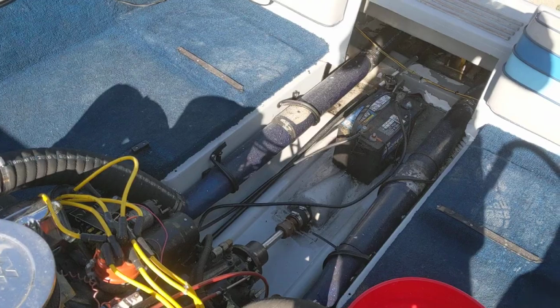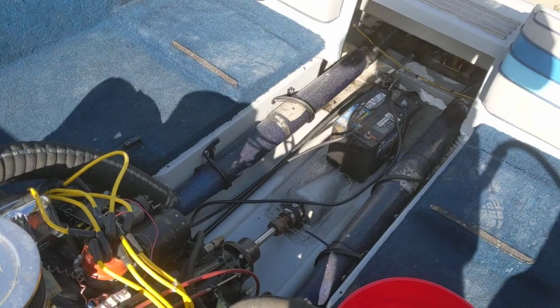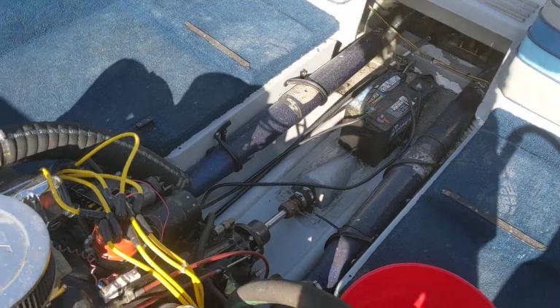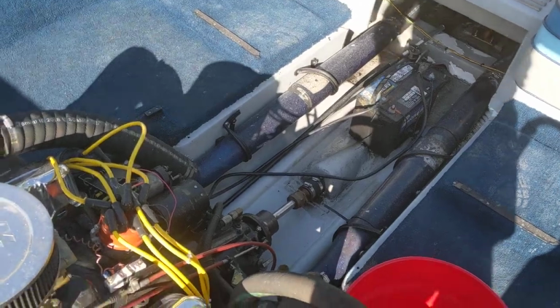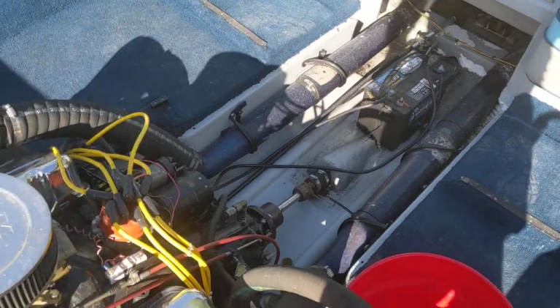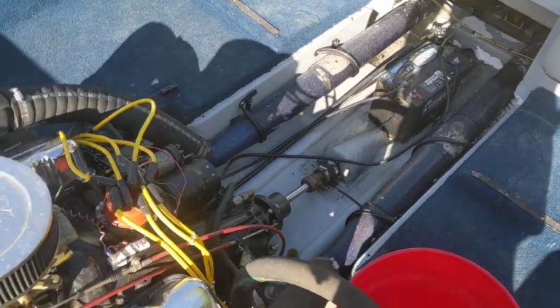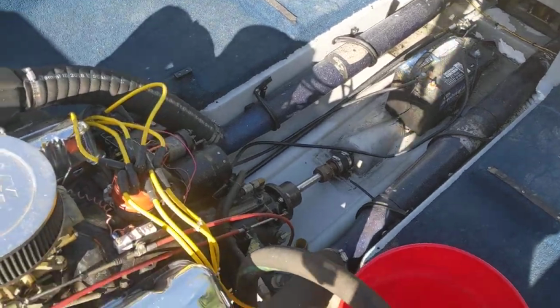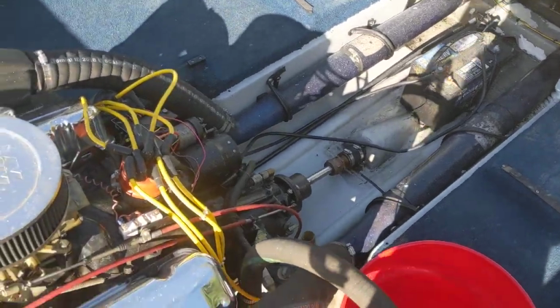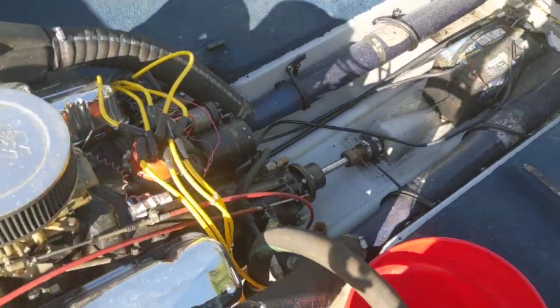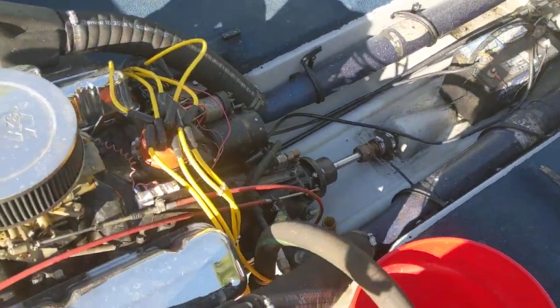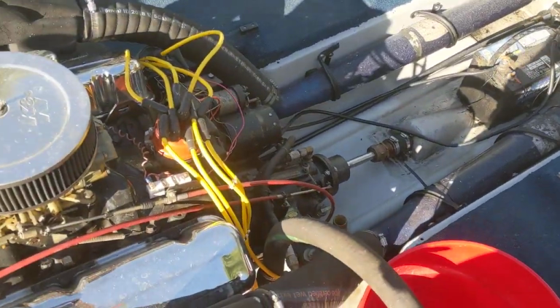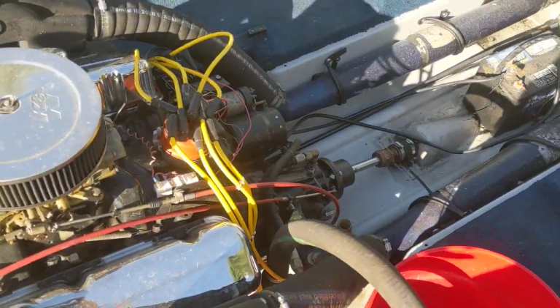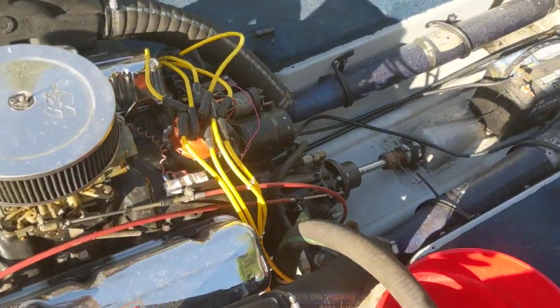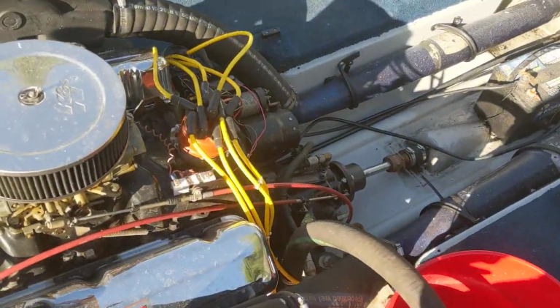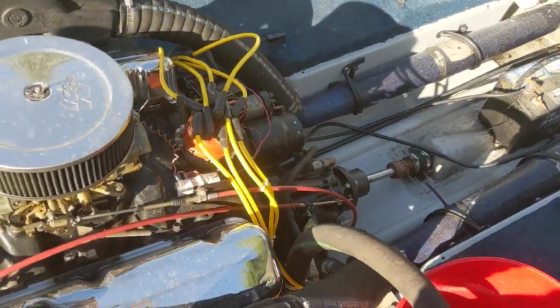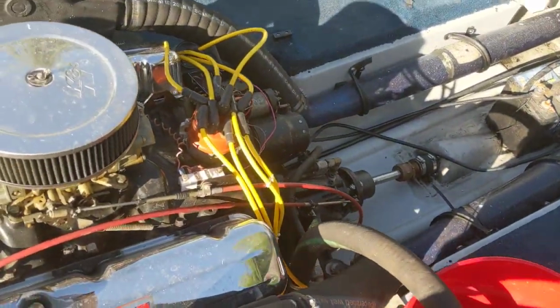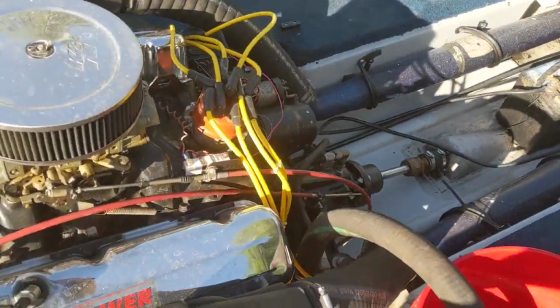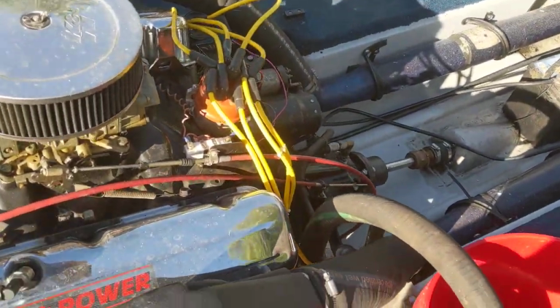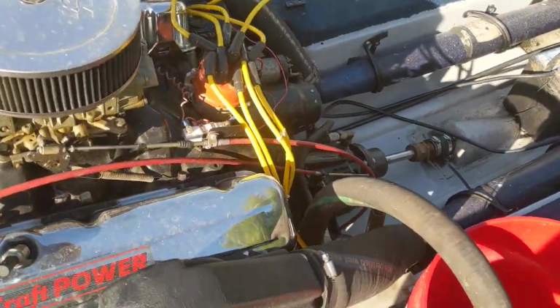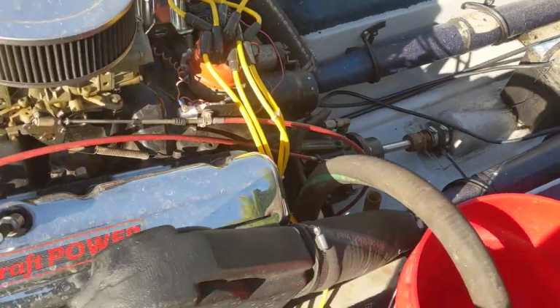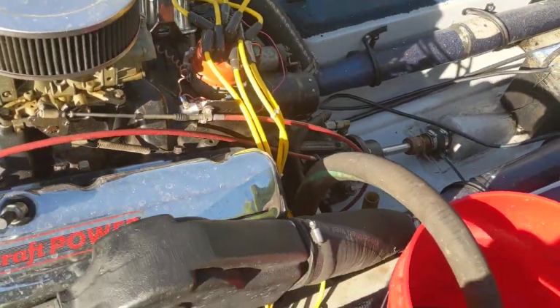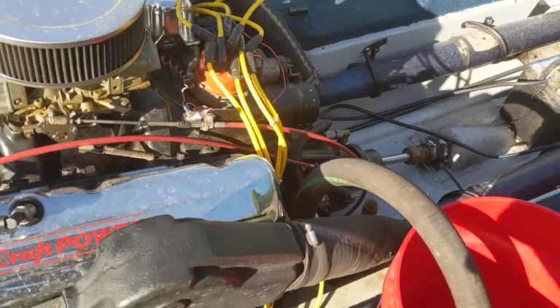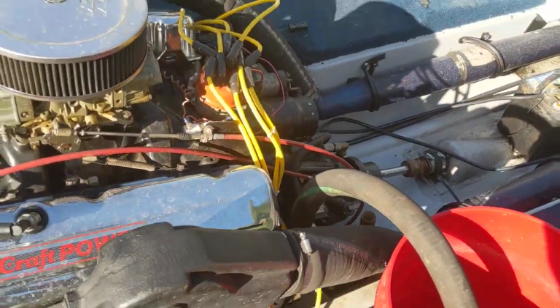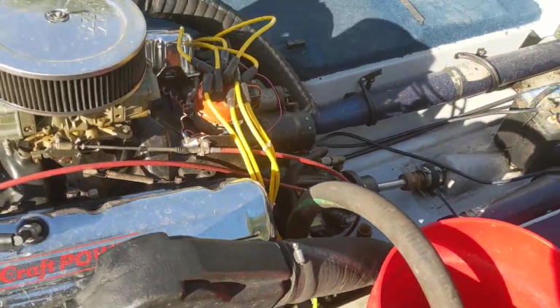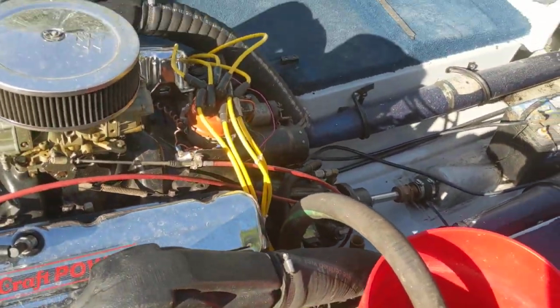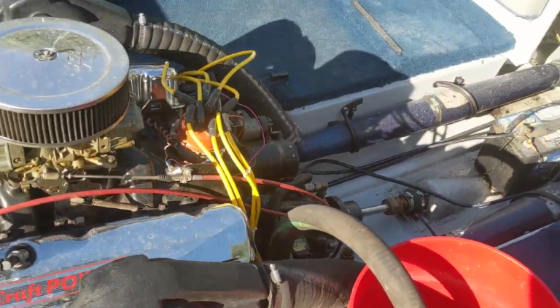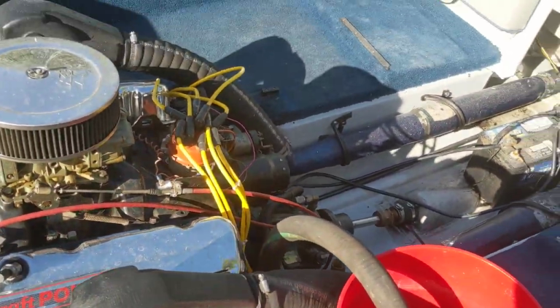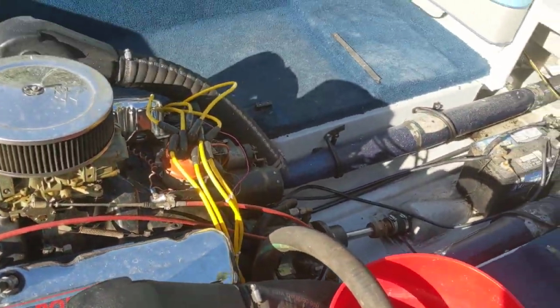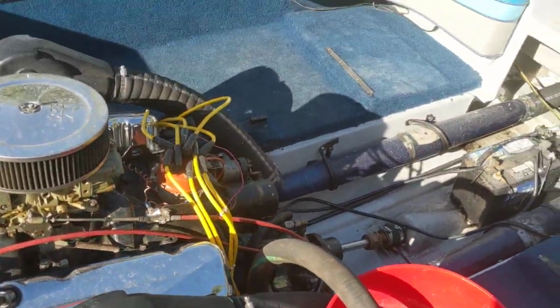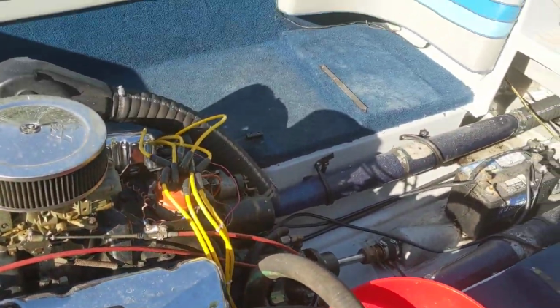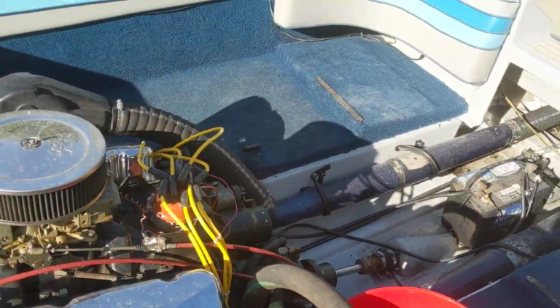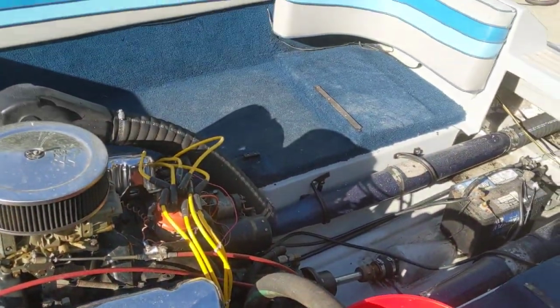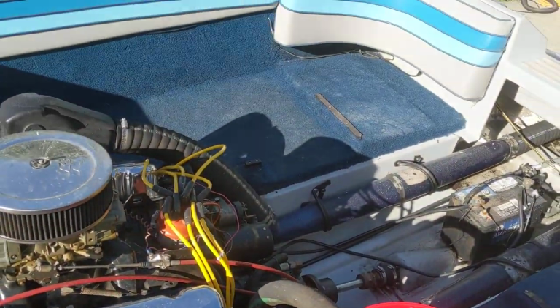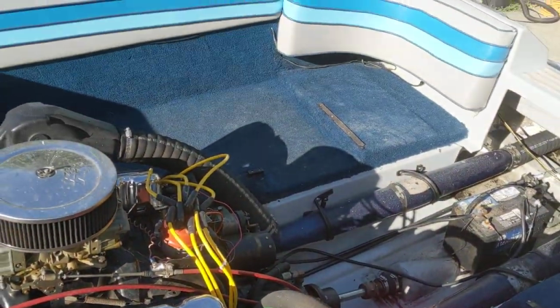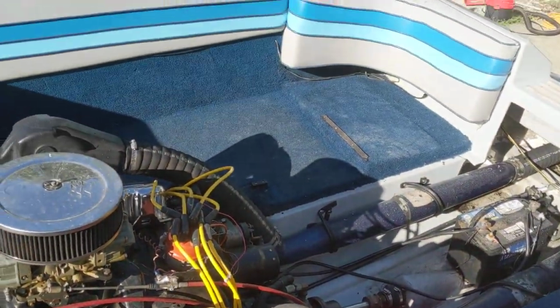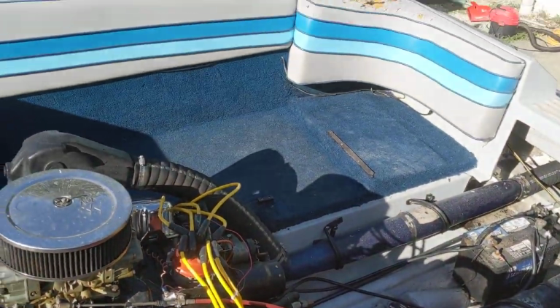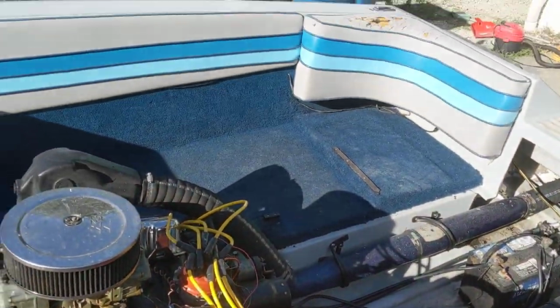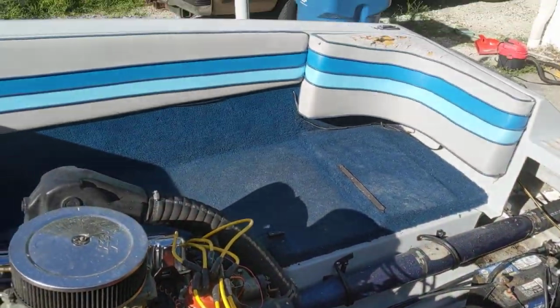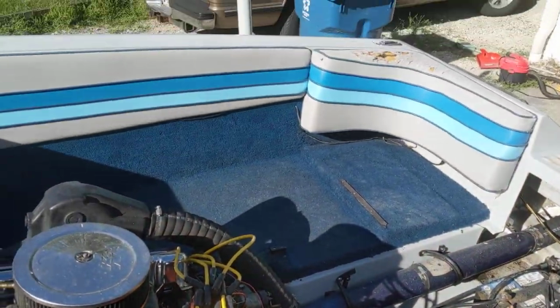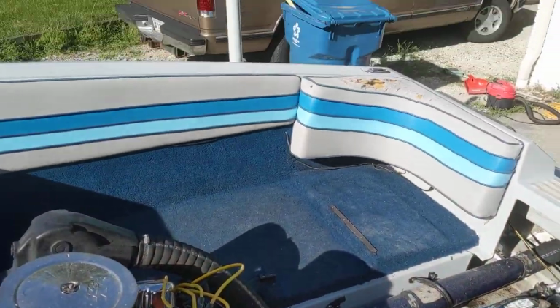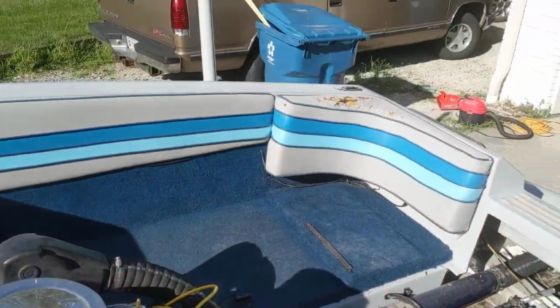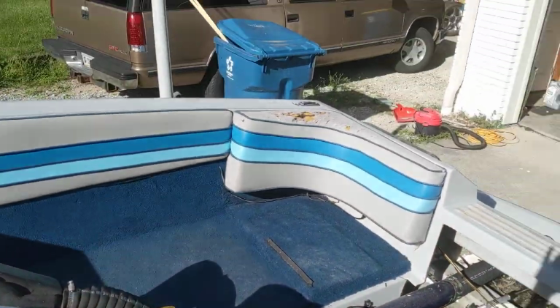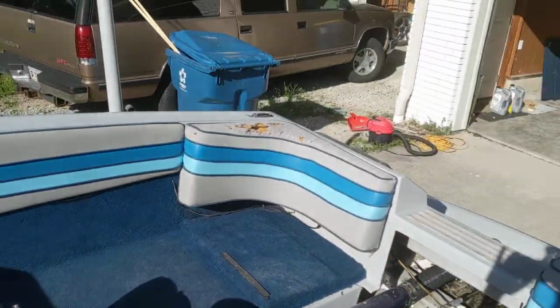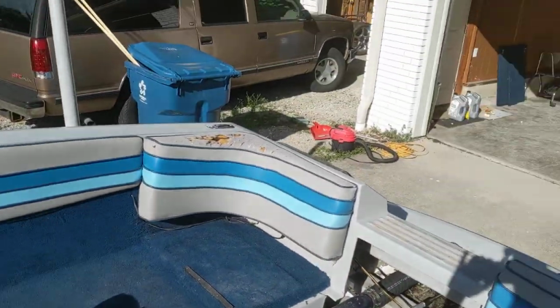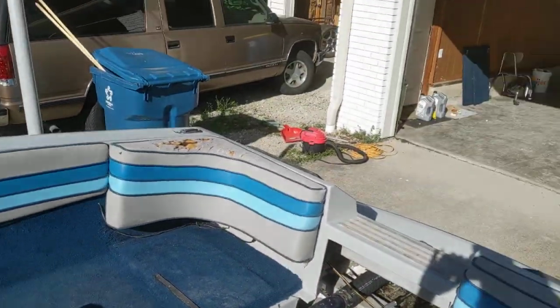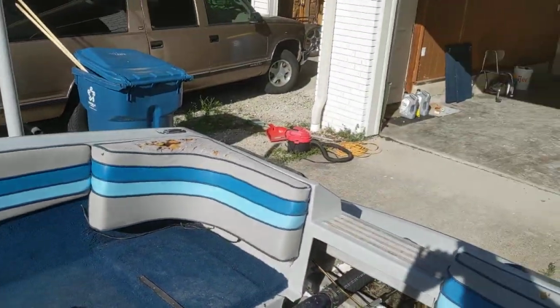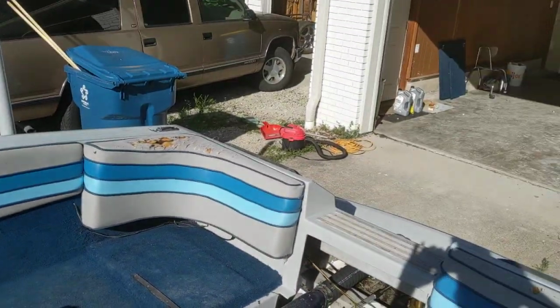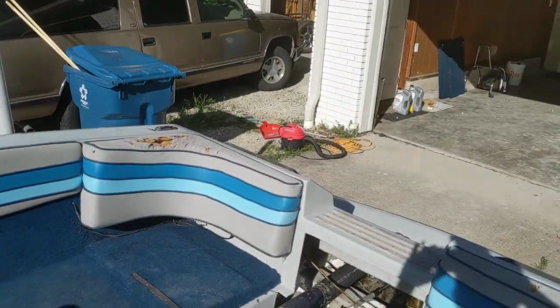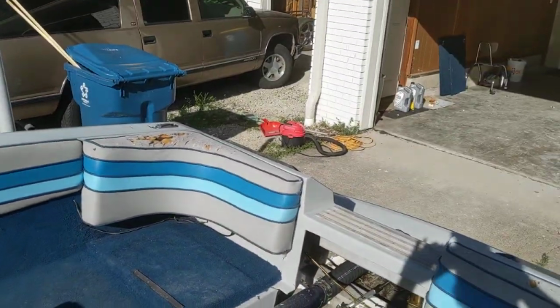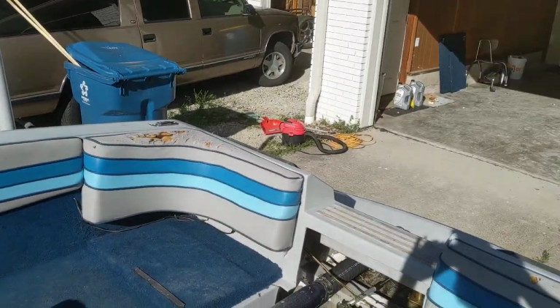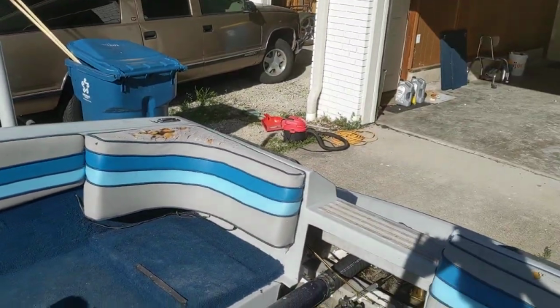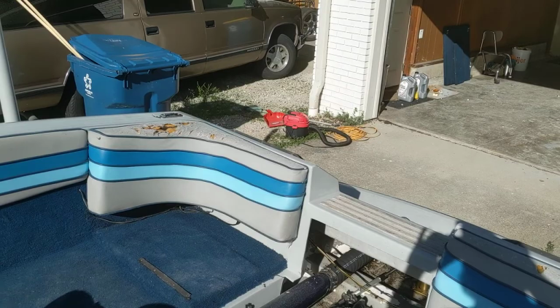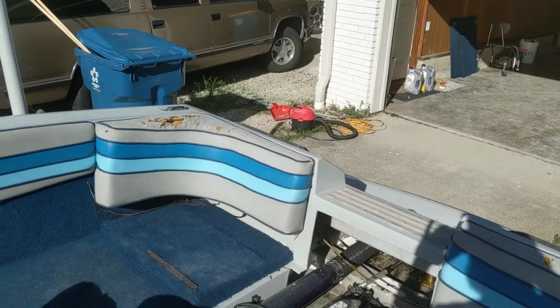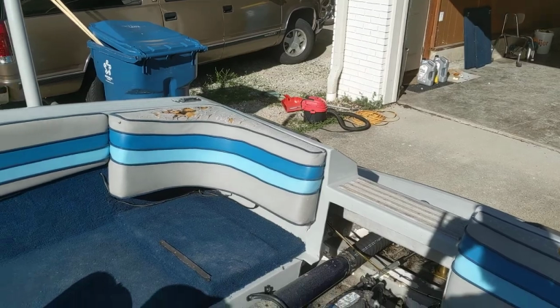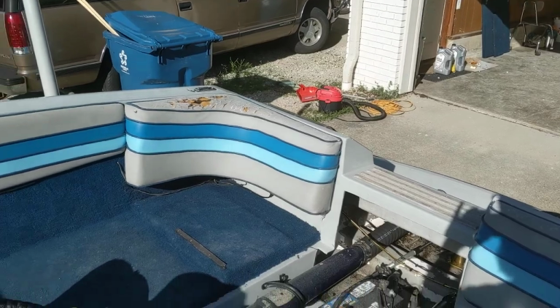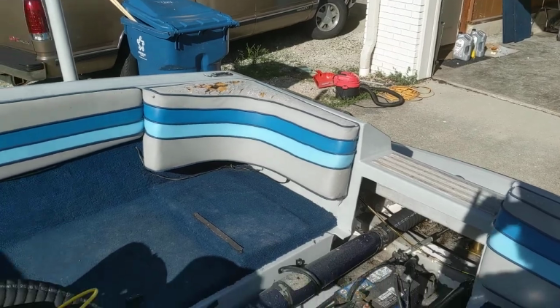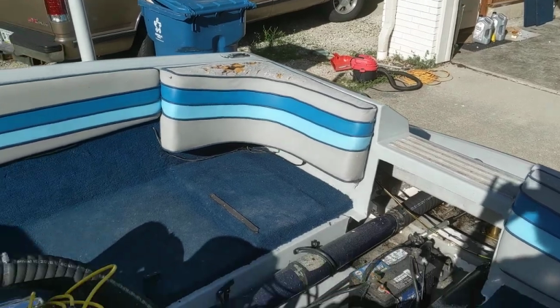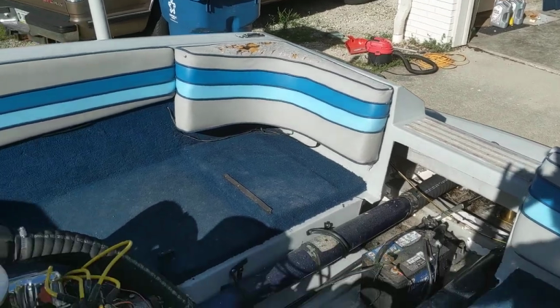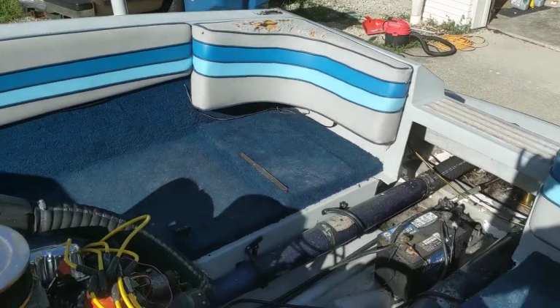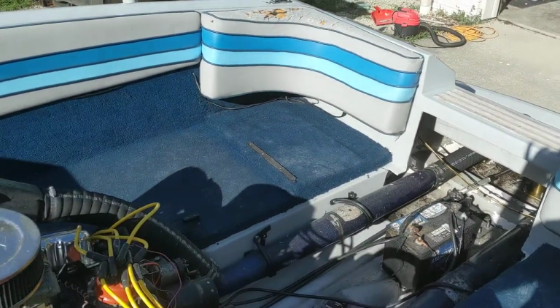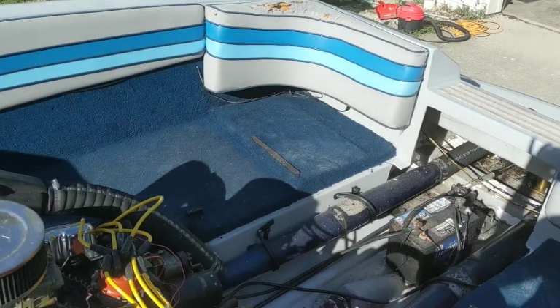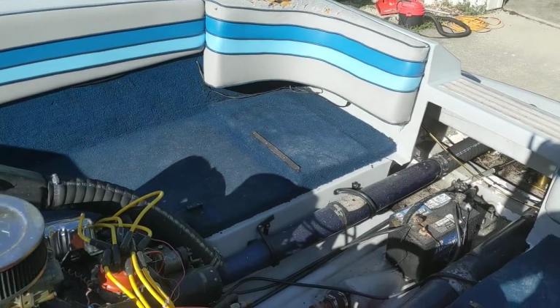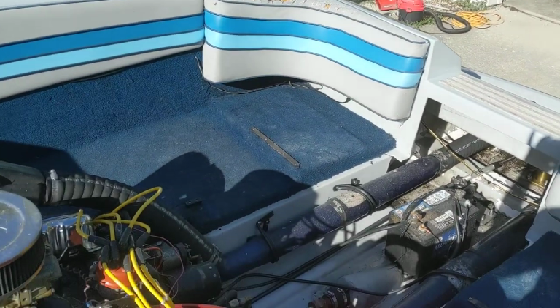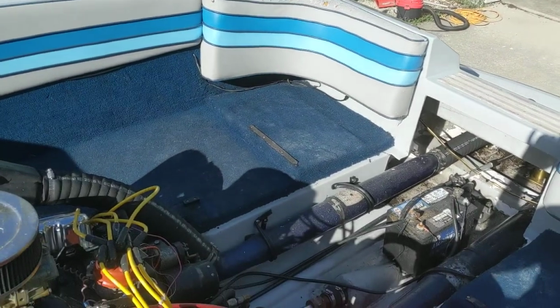I'm going to show my setup for running the boat. I'm not in the water, so this will be how you run it in the driveway.